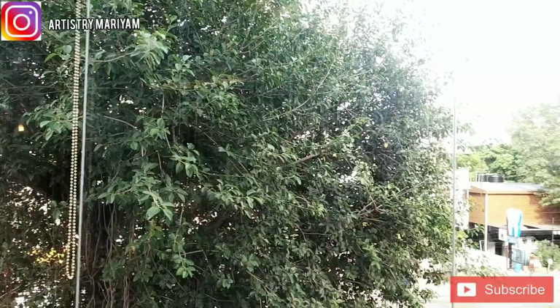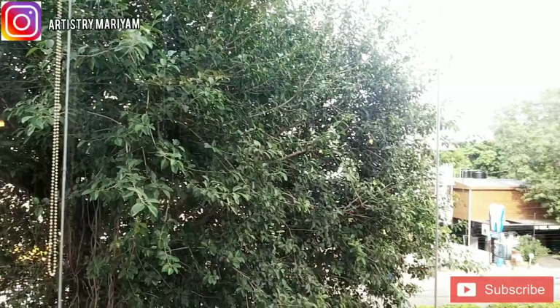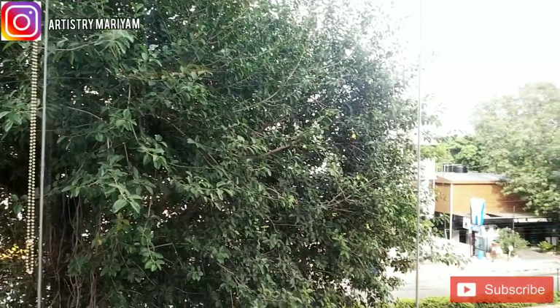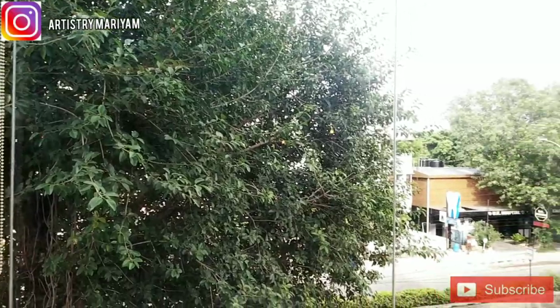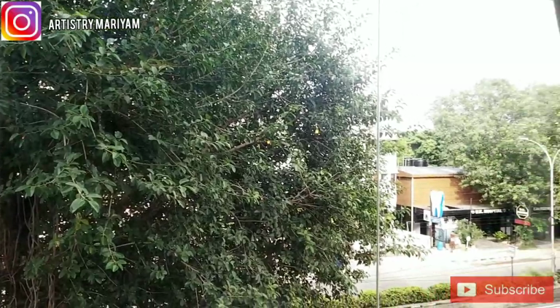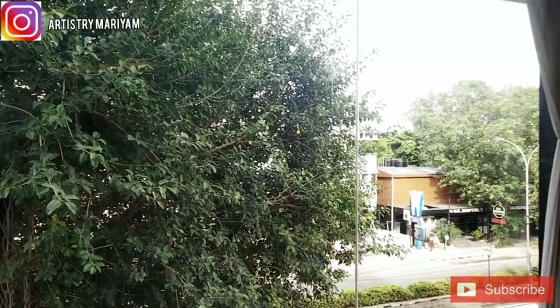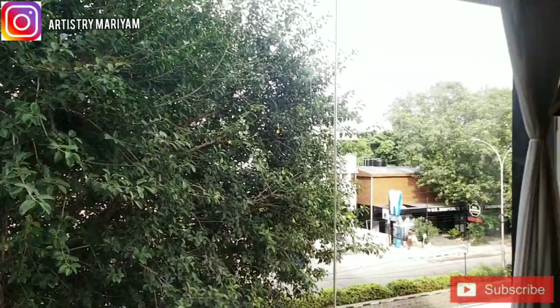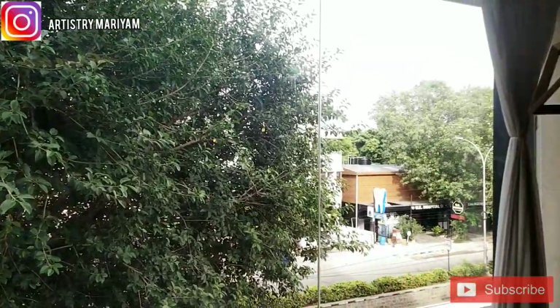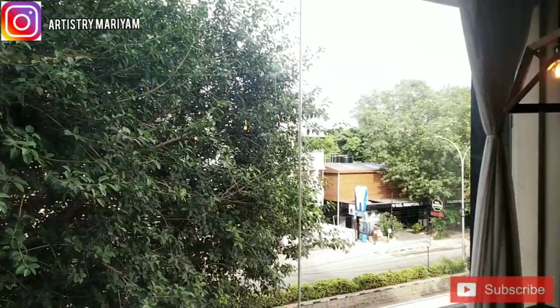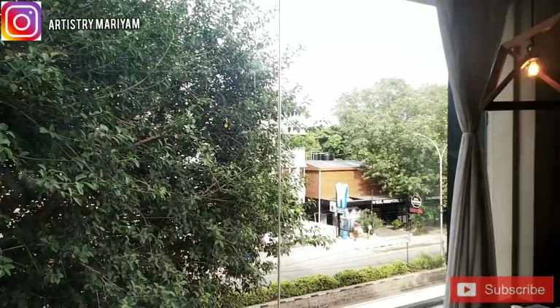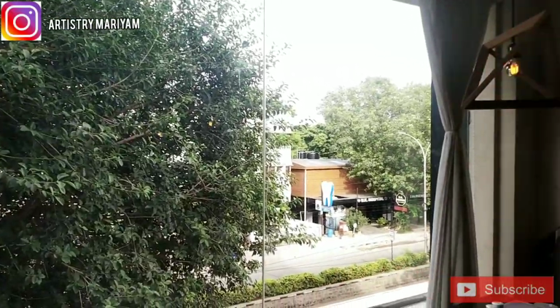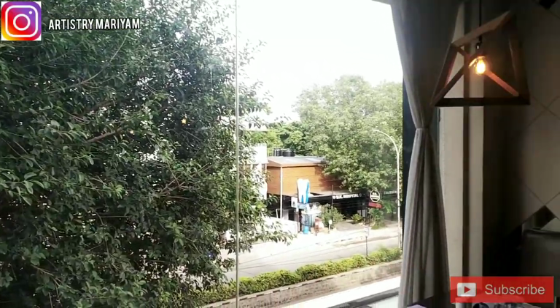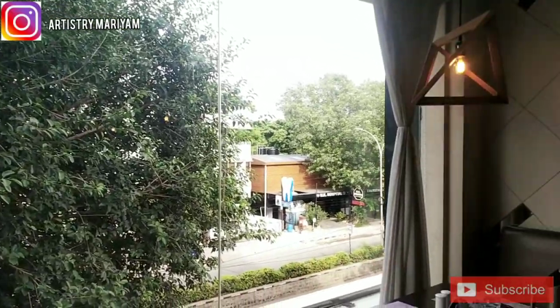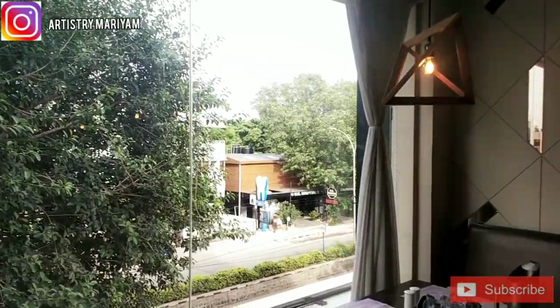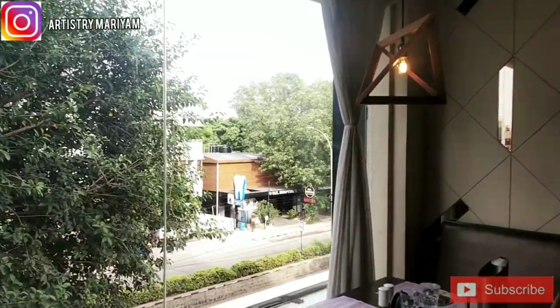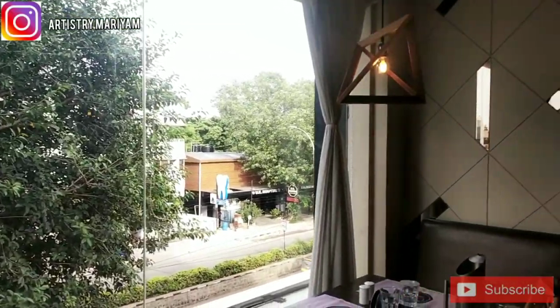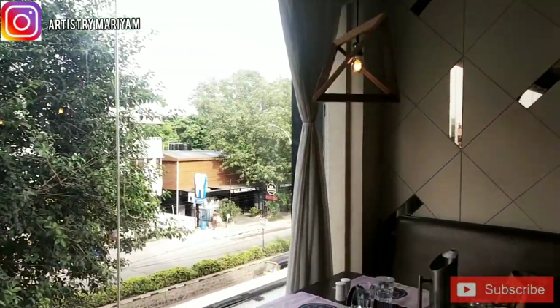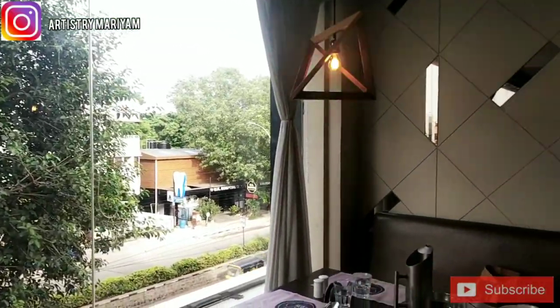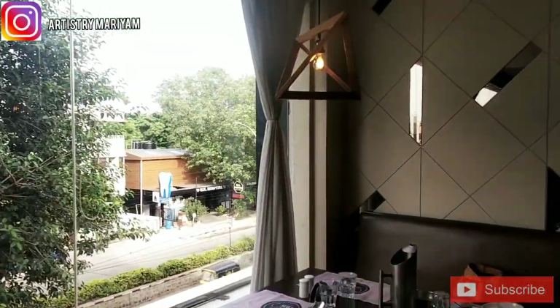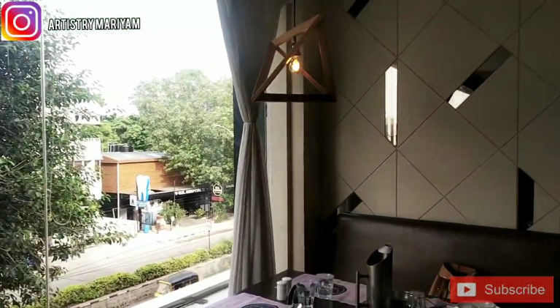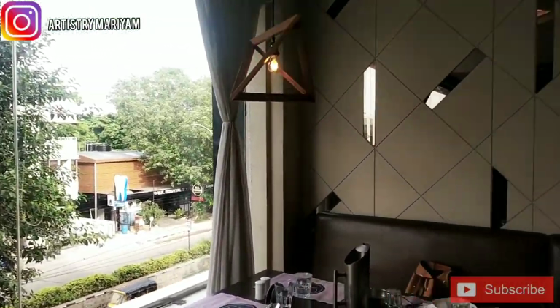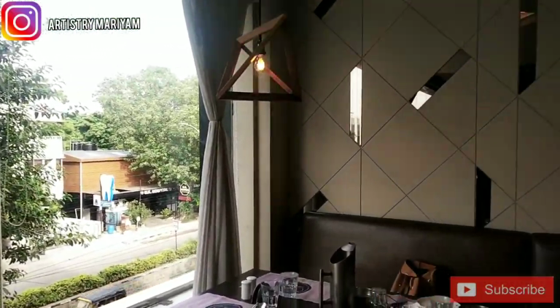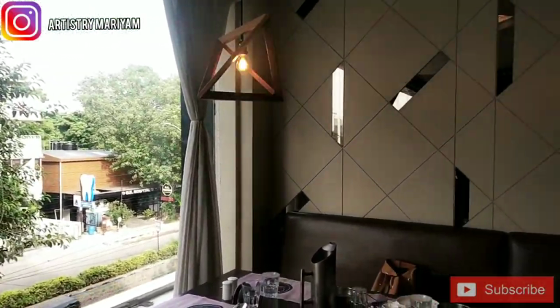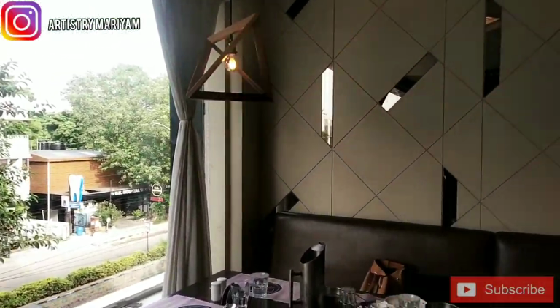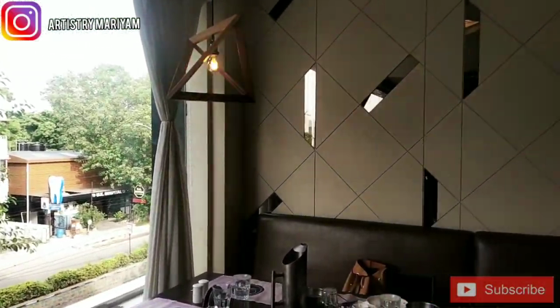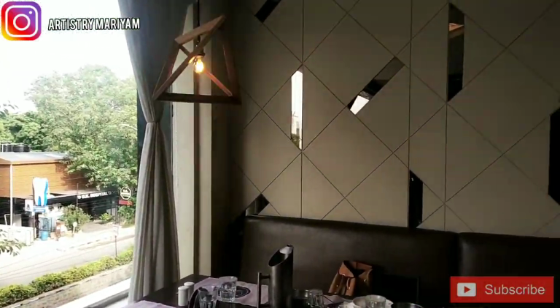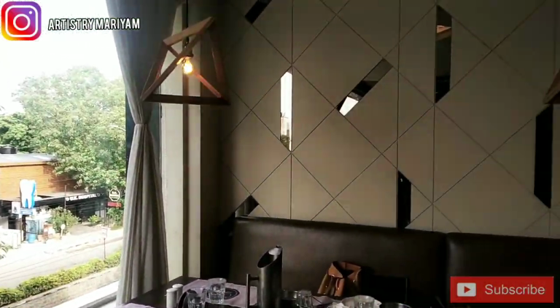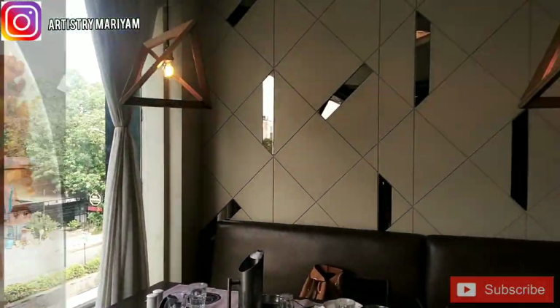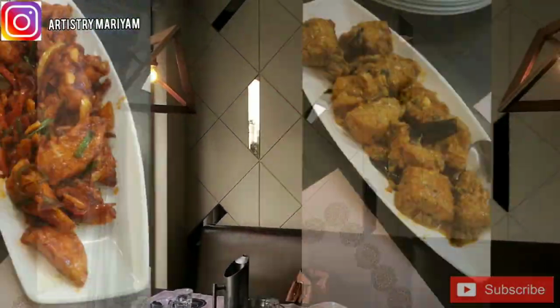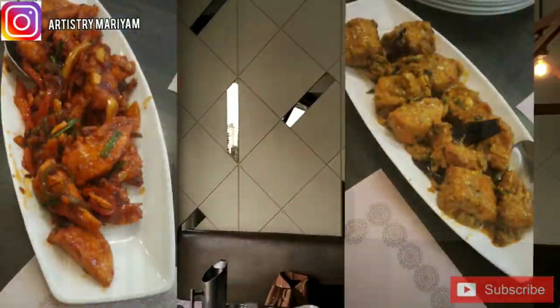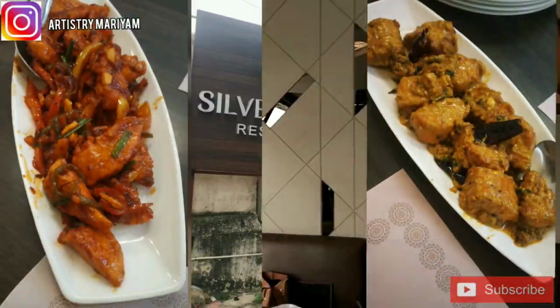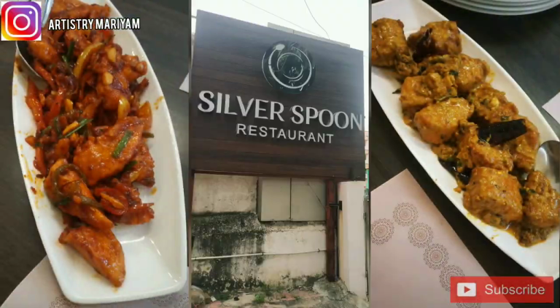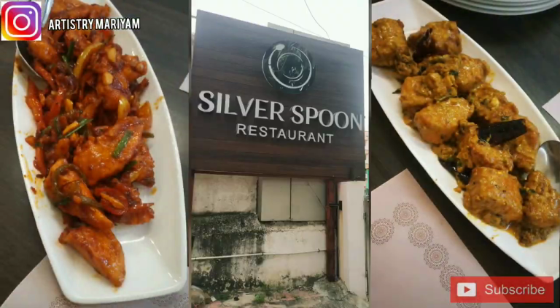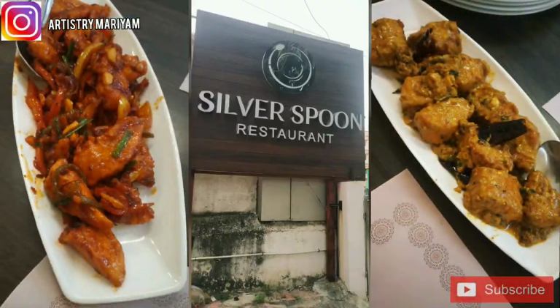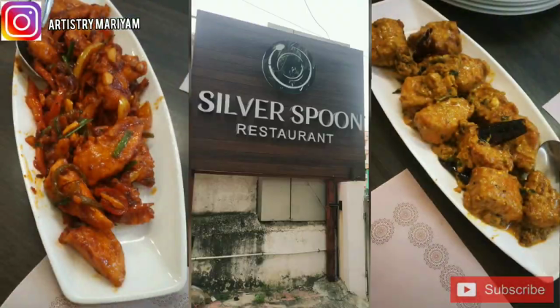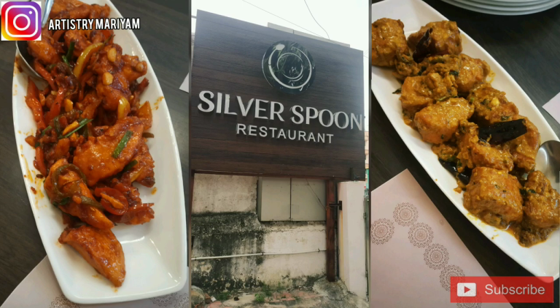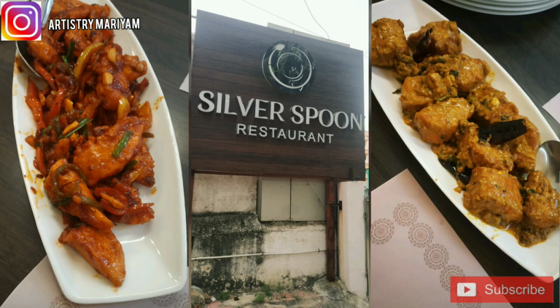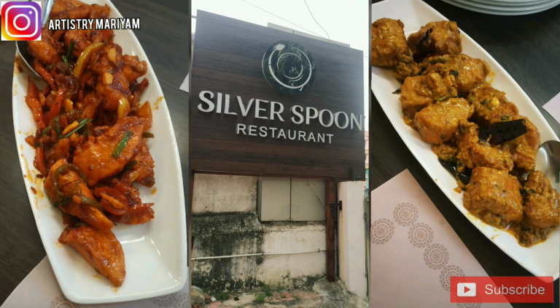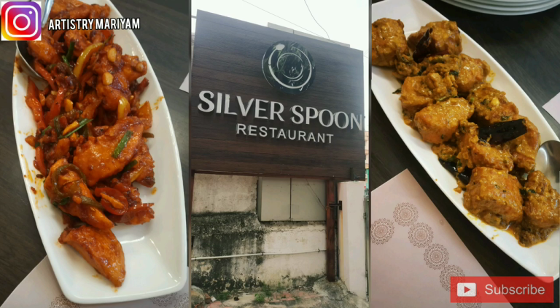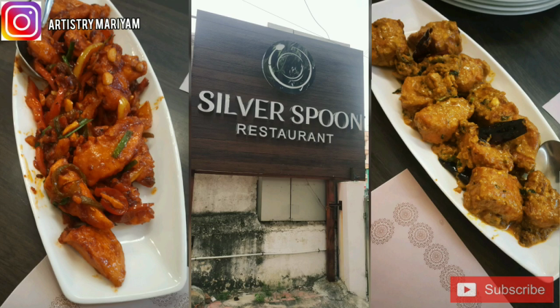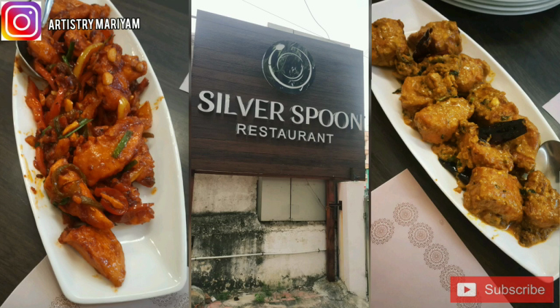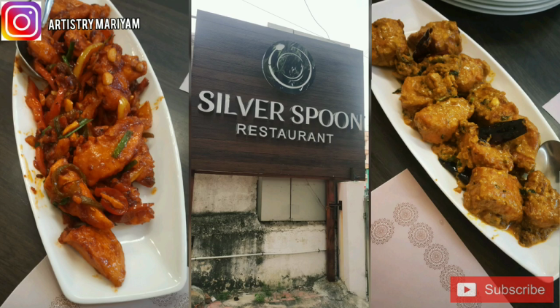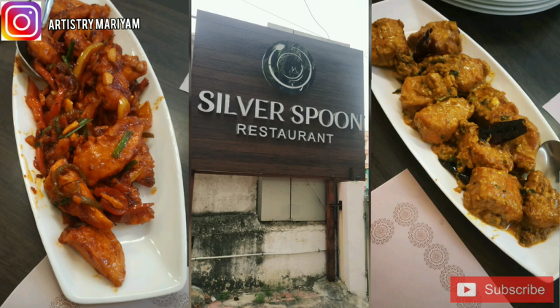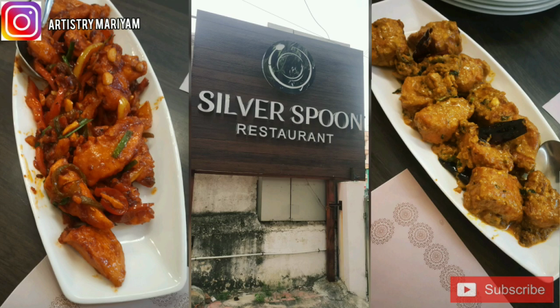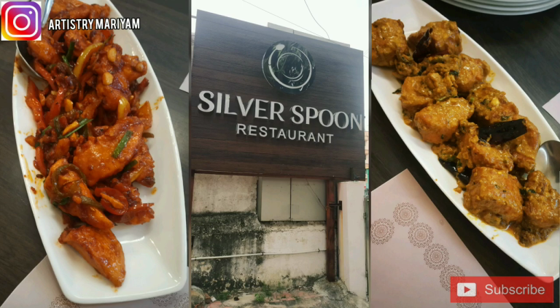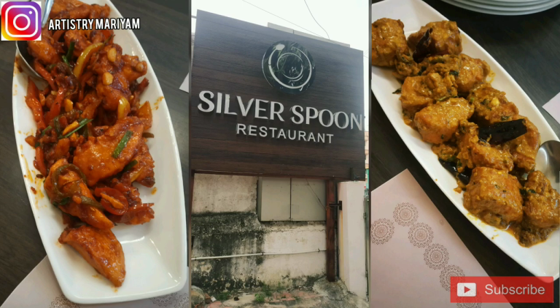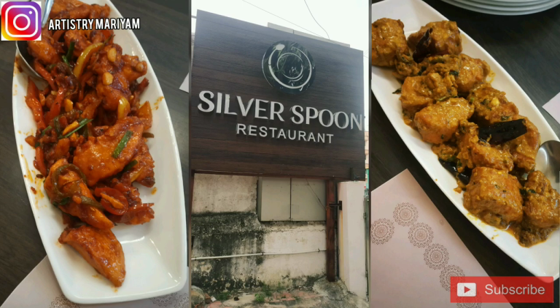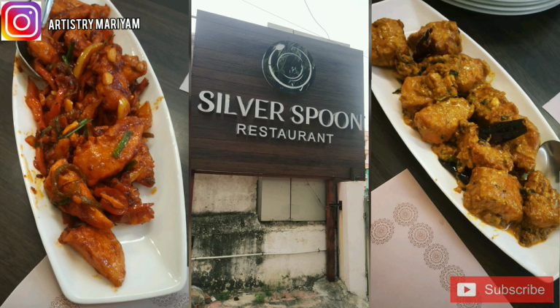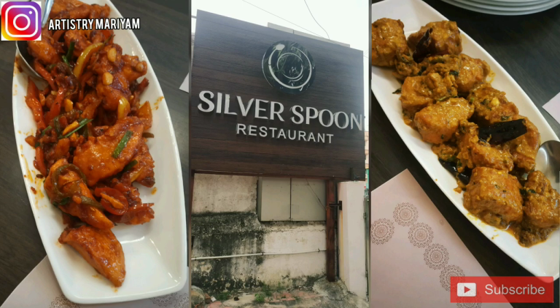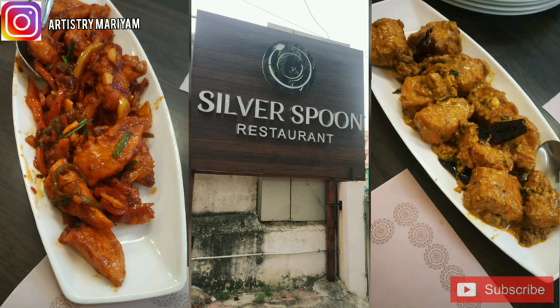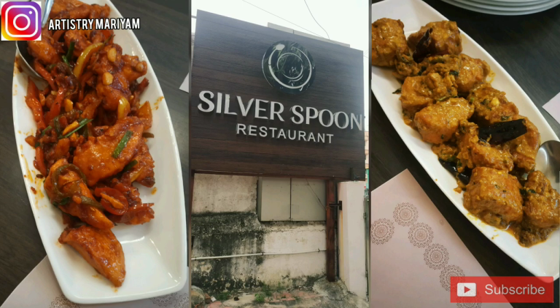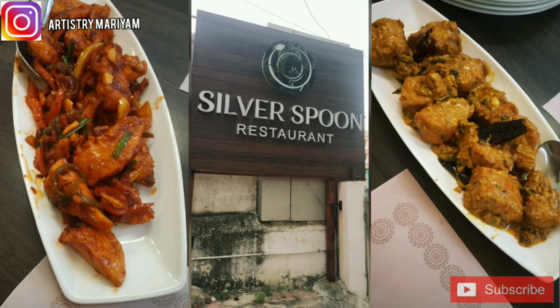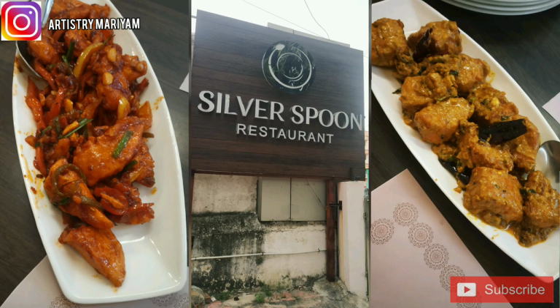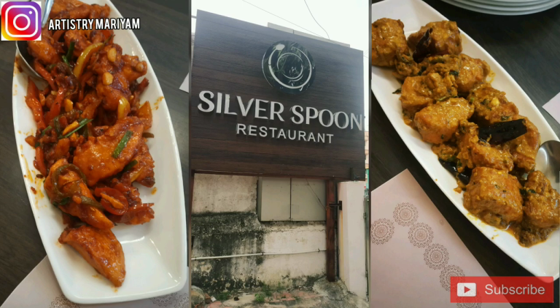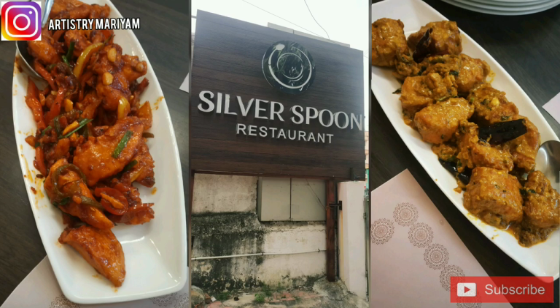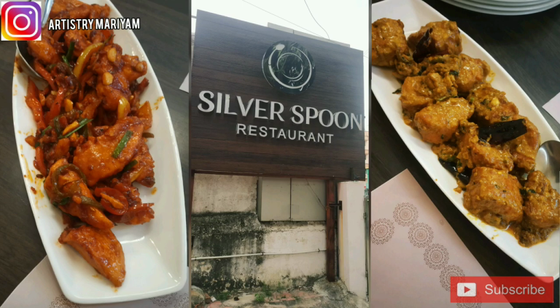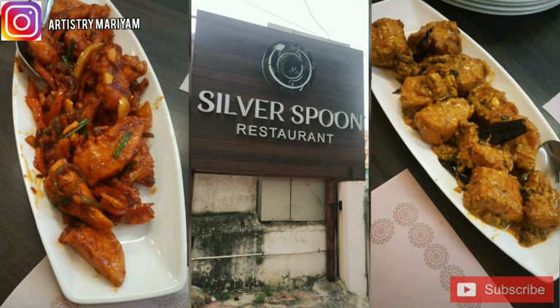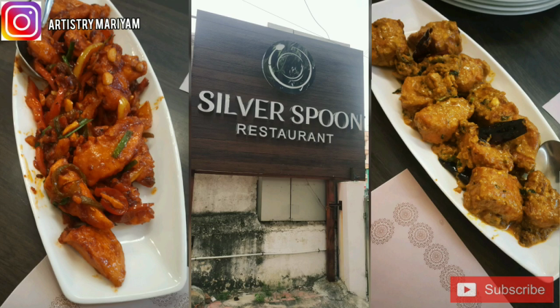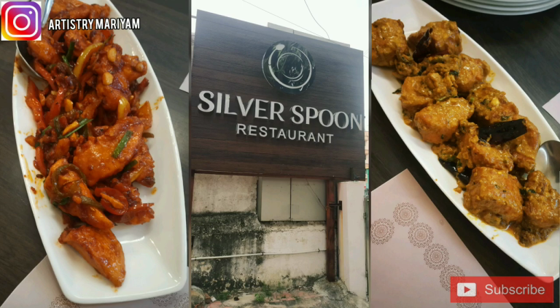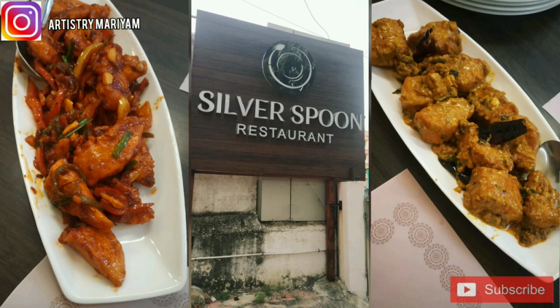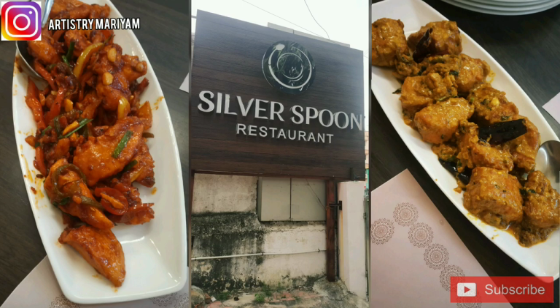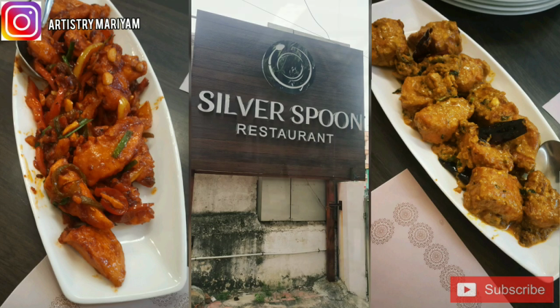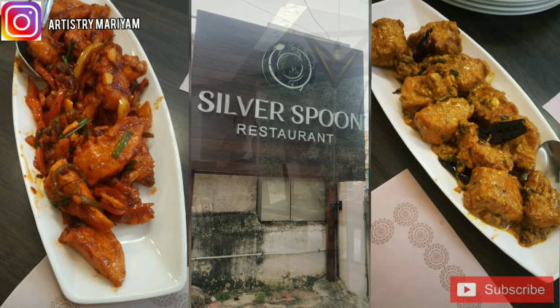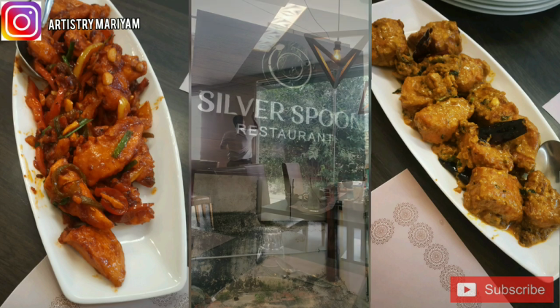Restaurants with a cool ambience like this are very rare. This was my experience at Silver Spoon restaurant.